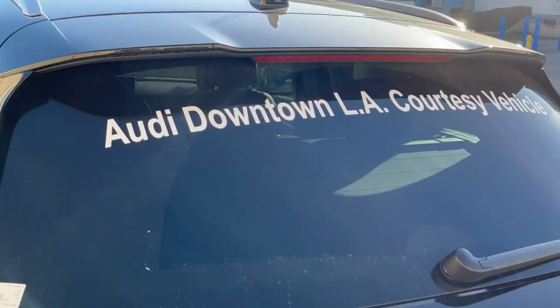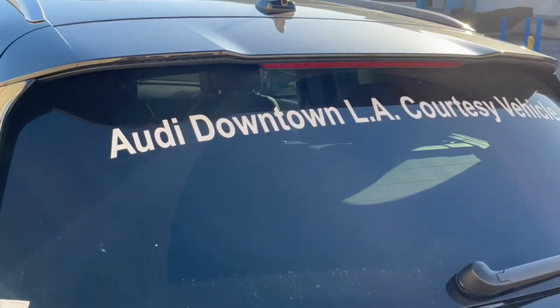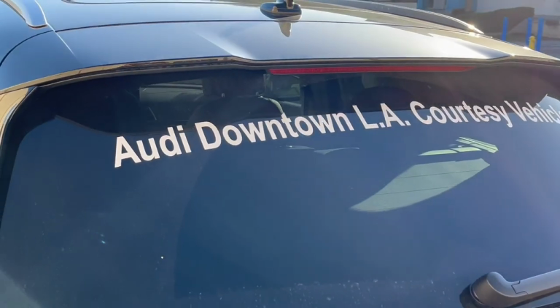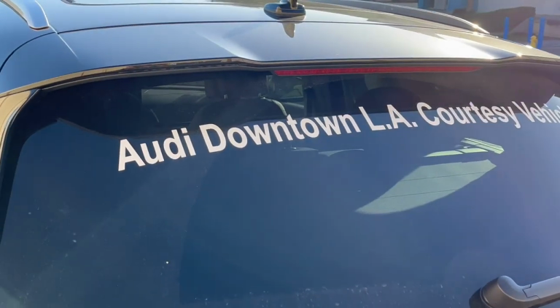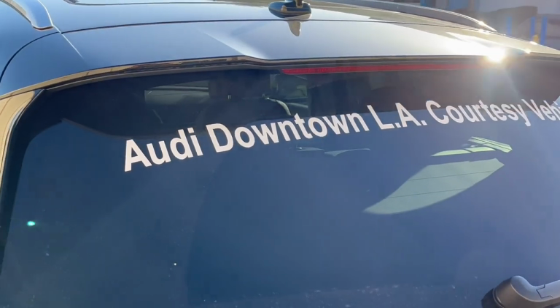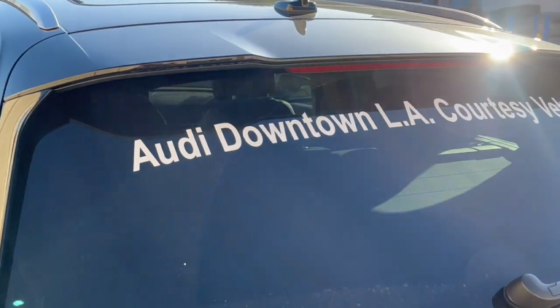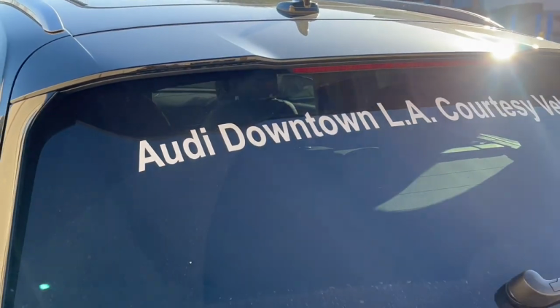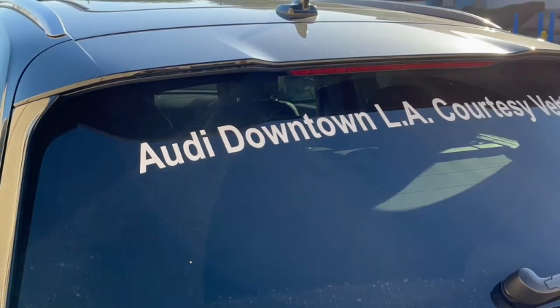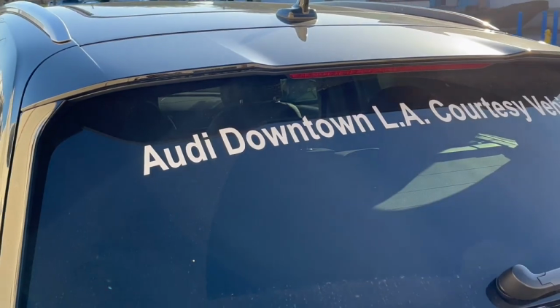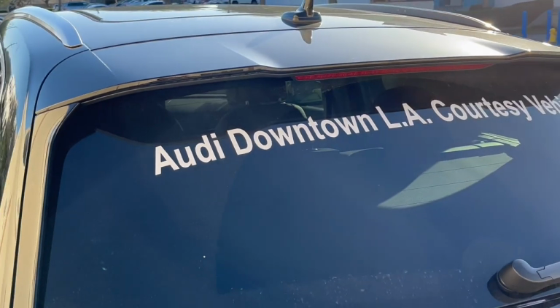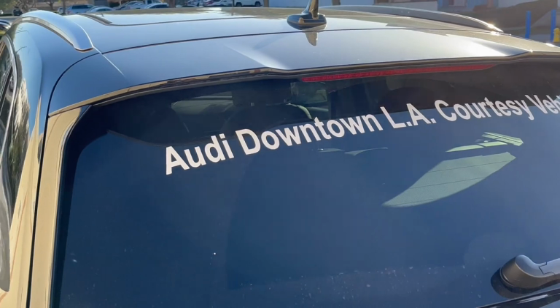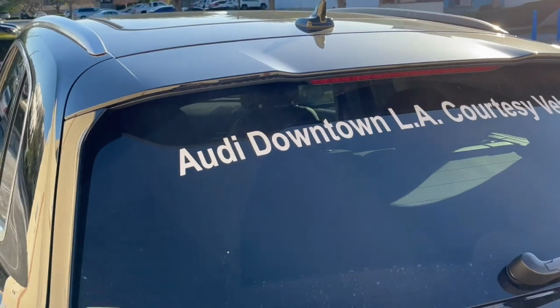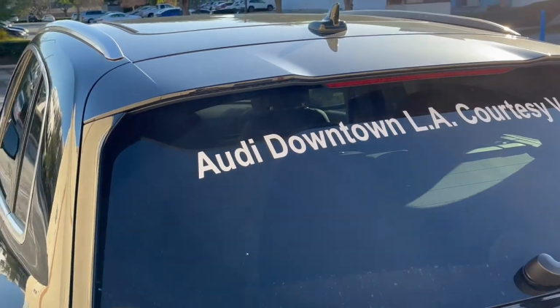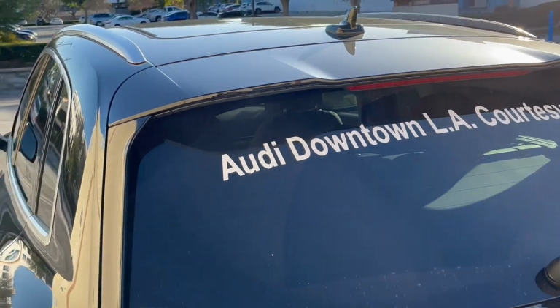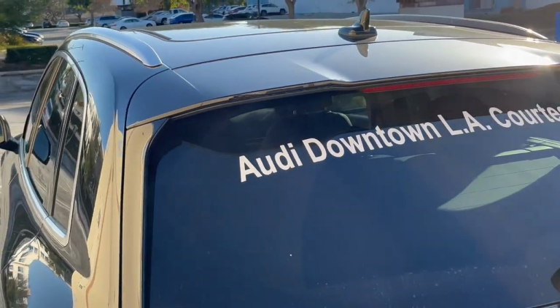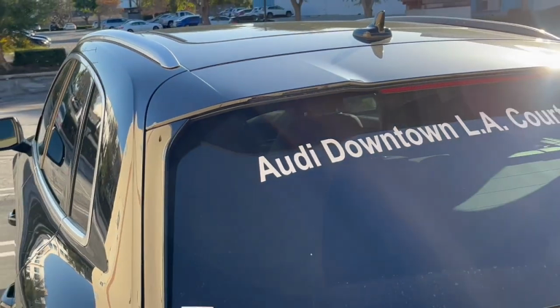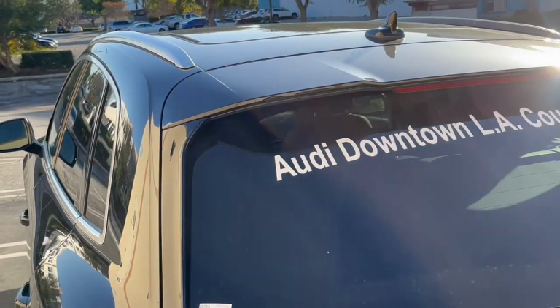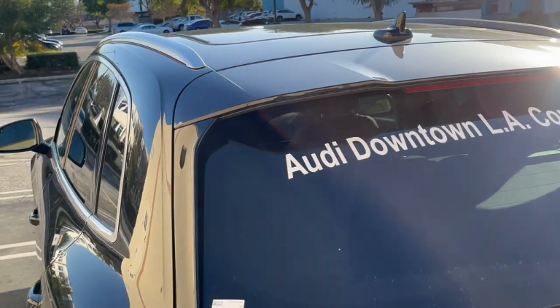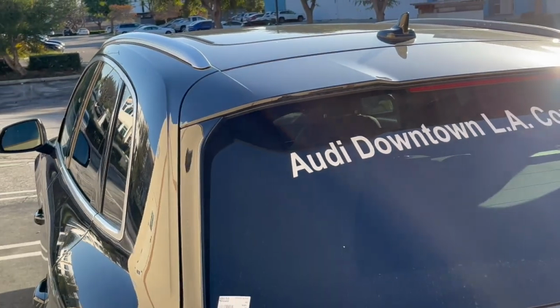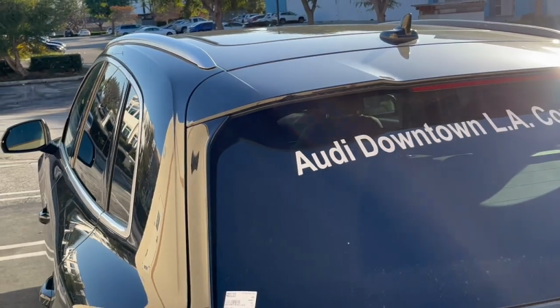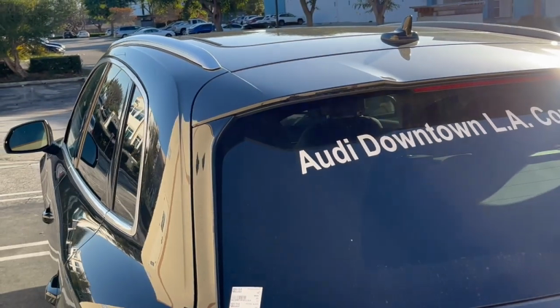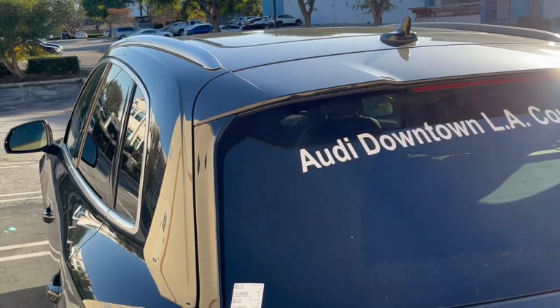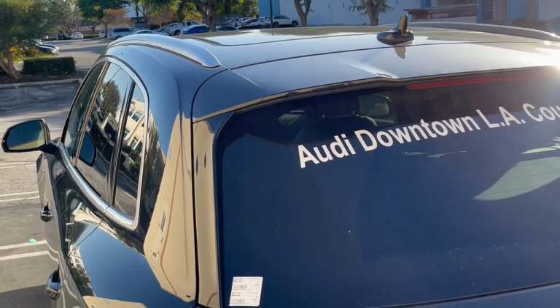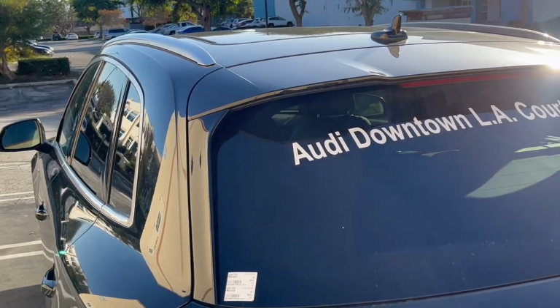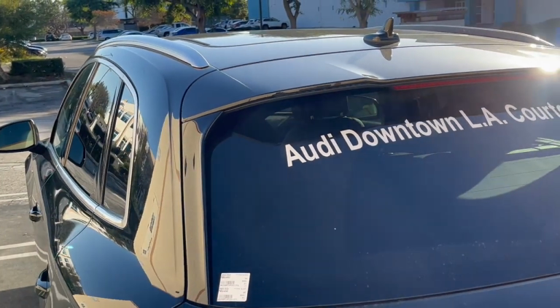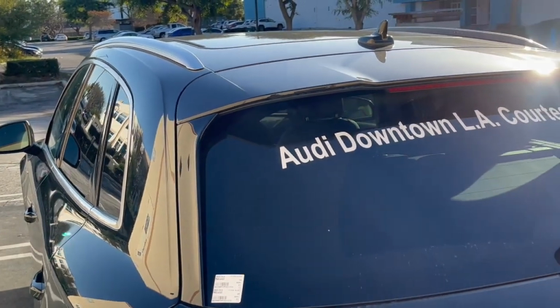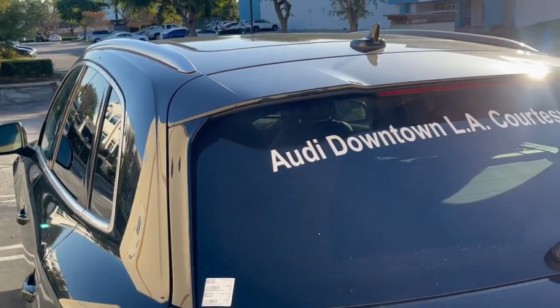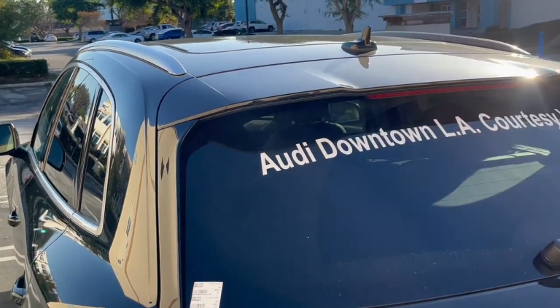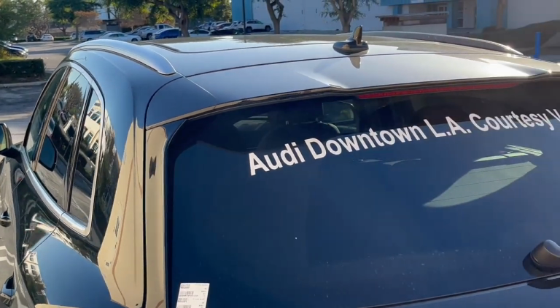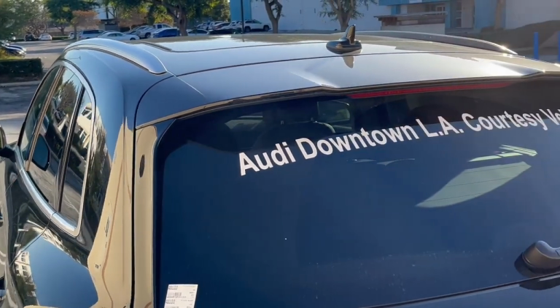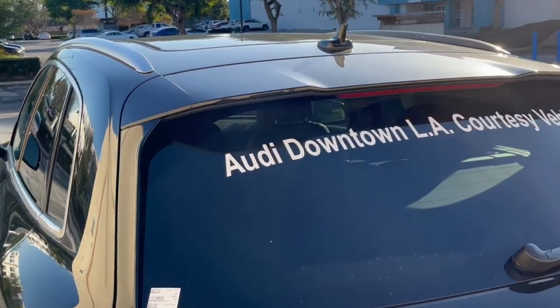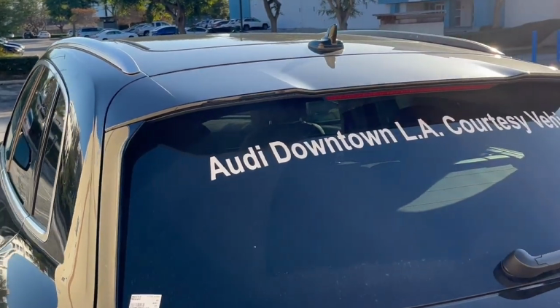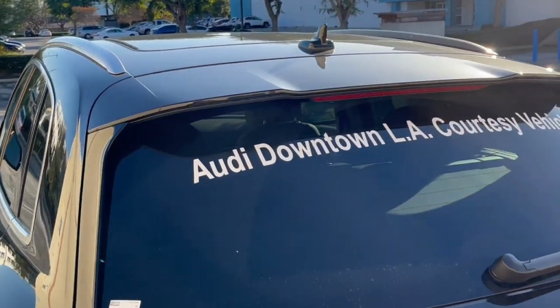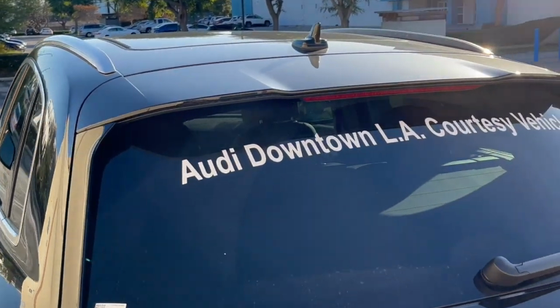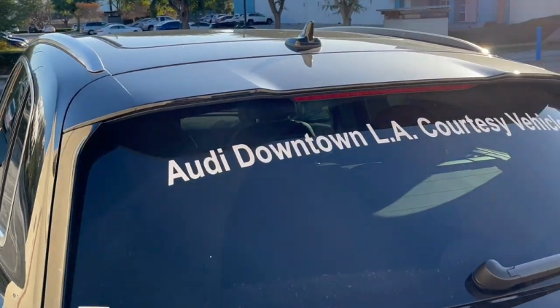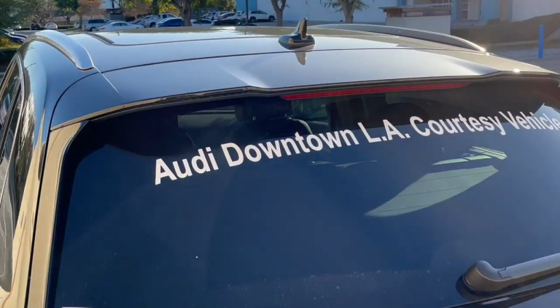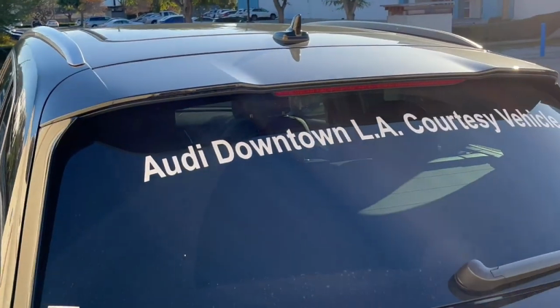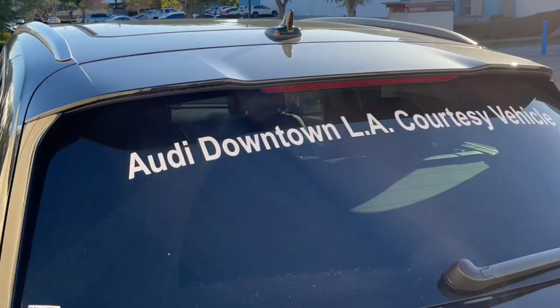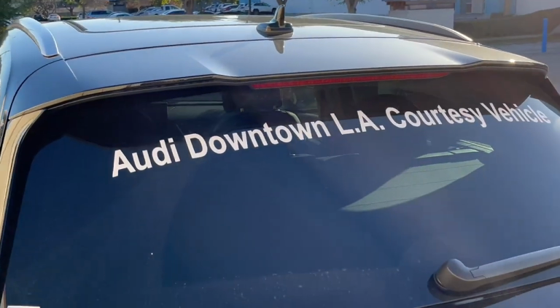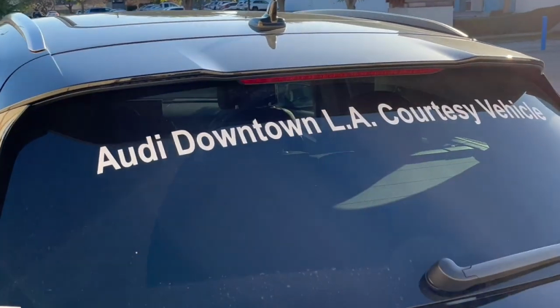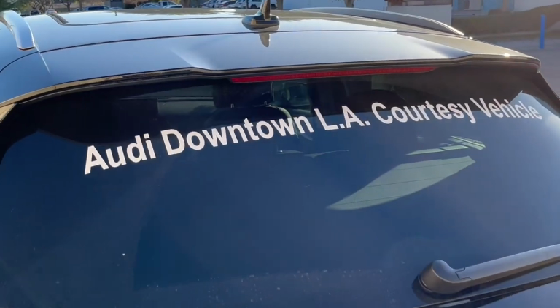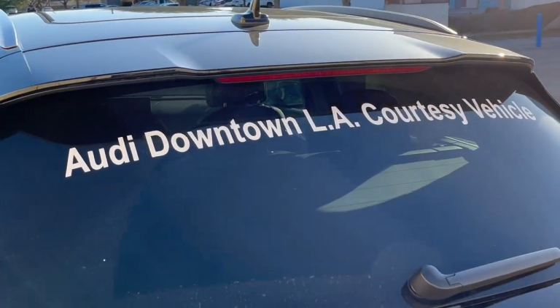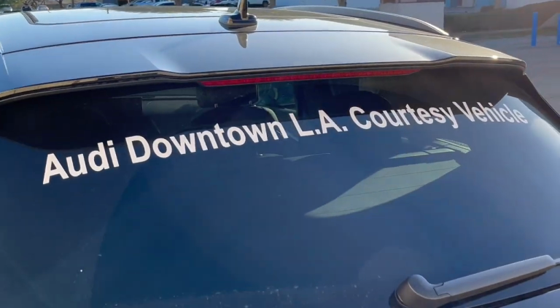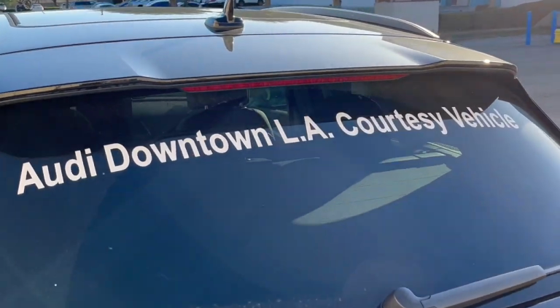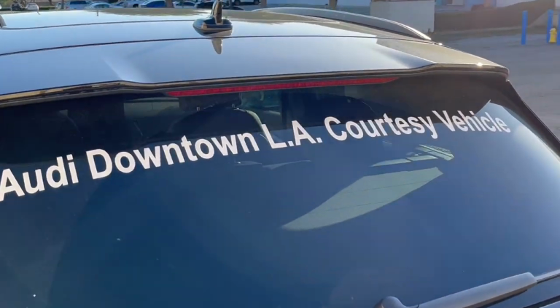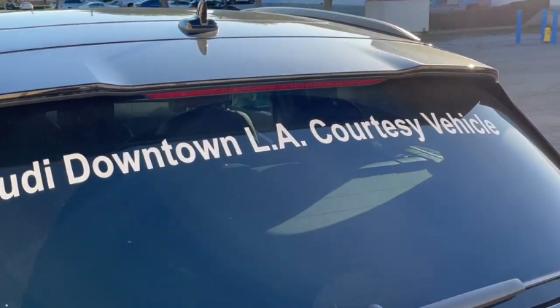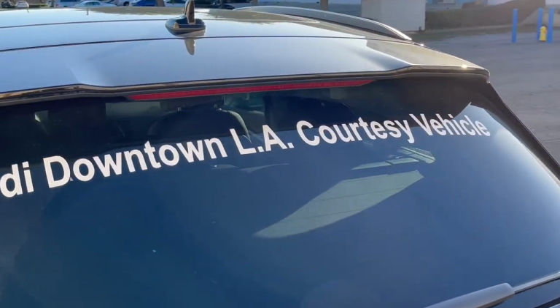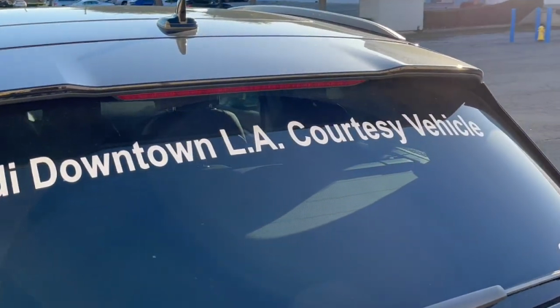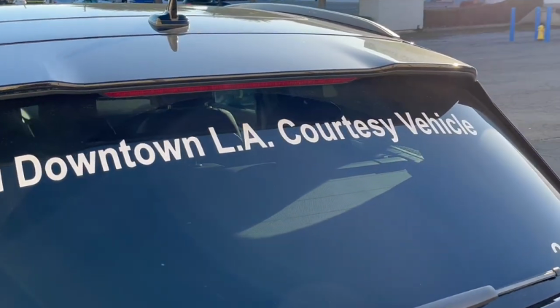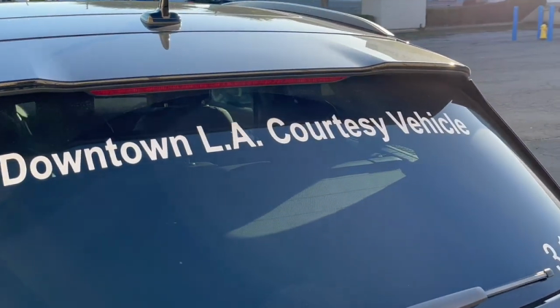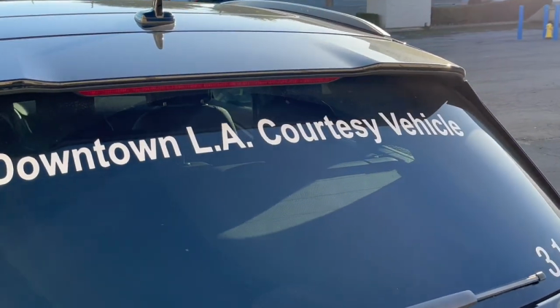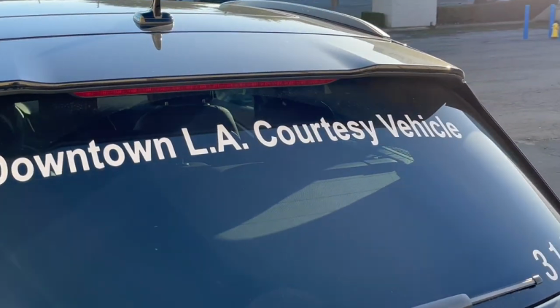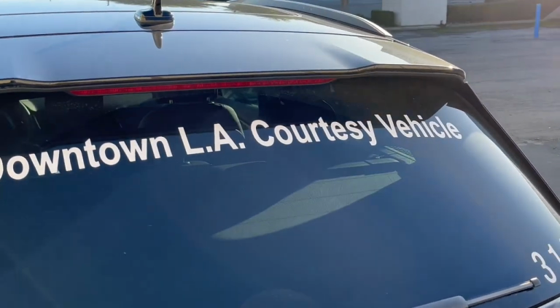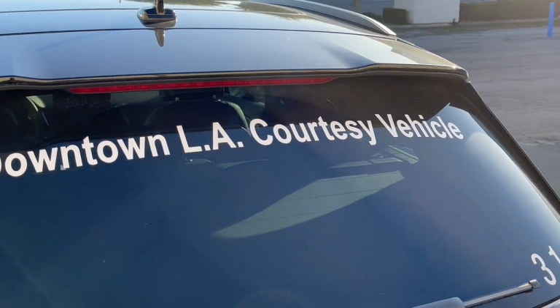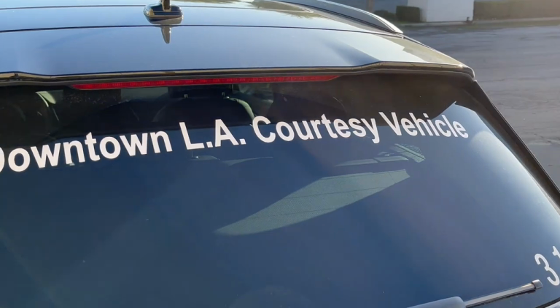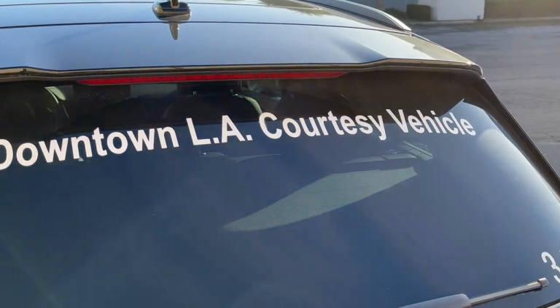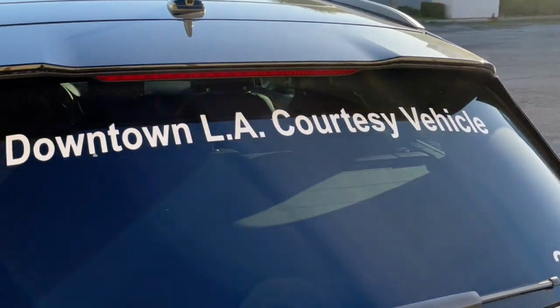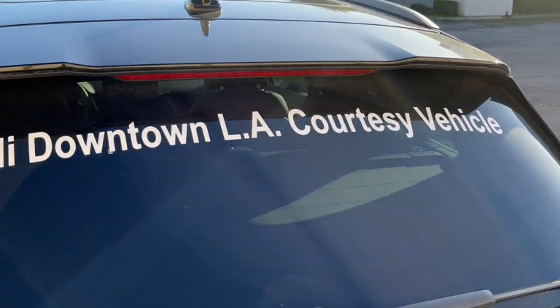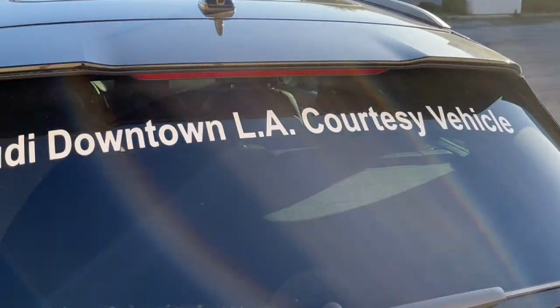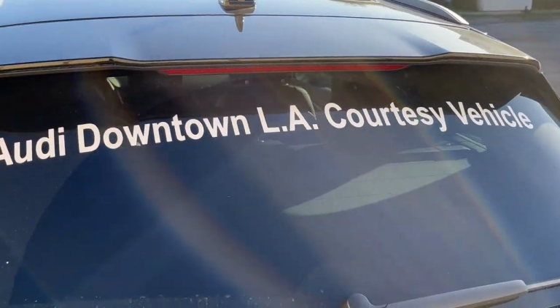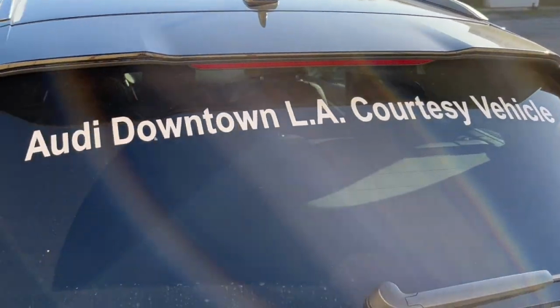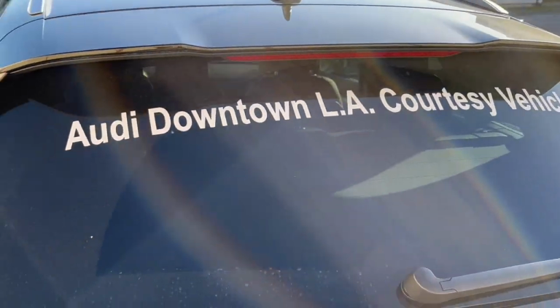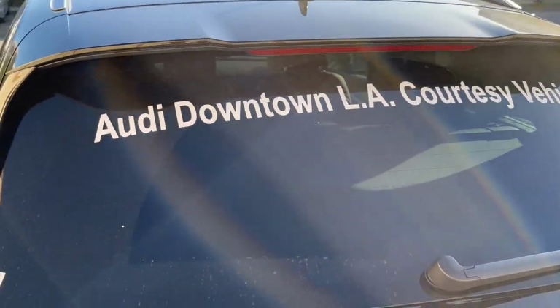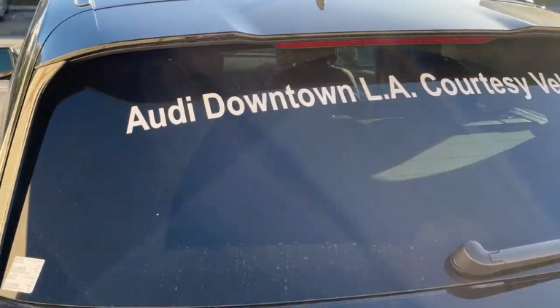I'd like to give a big shout out to downtown Audi for loaning me this vehicle and giving me the ability to bring you guys this video today. That's love.